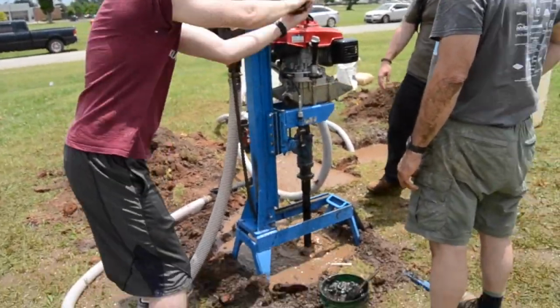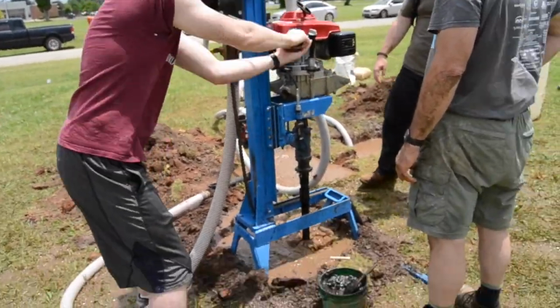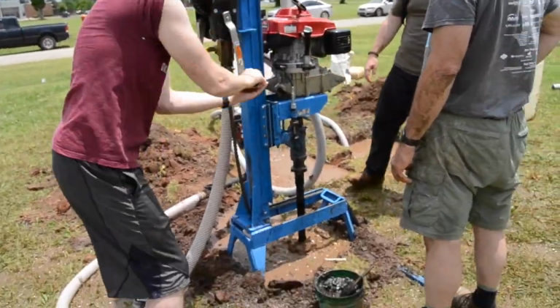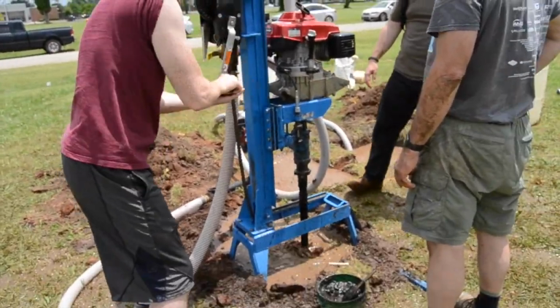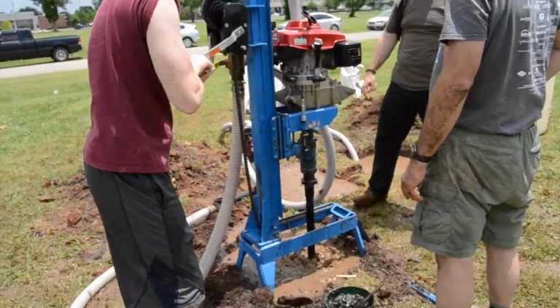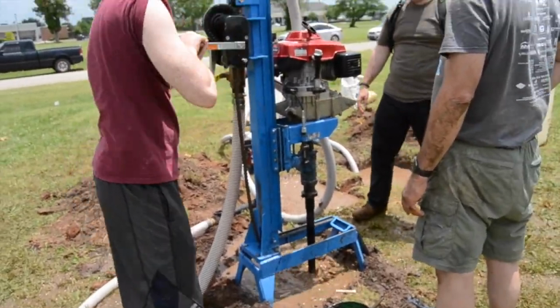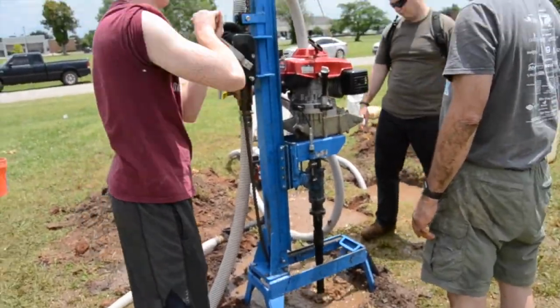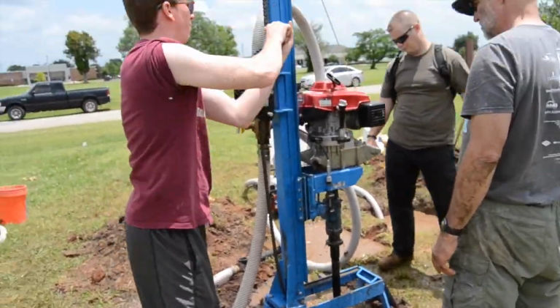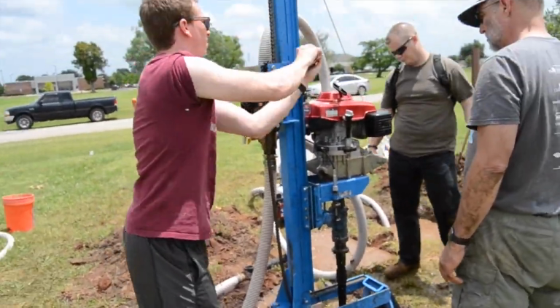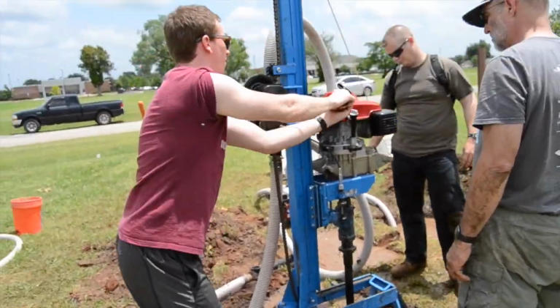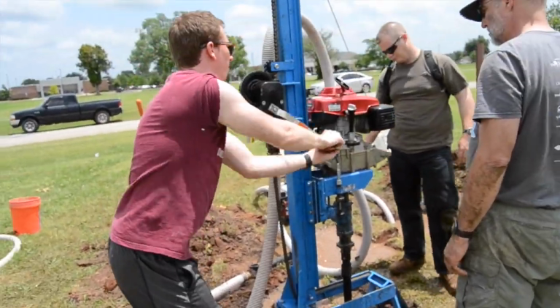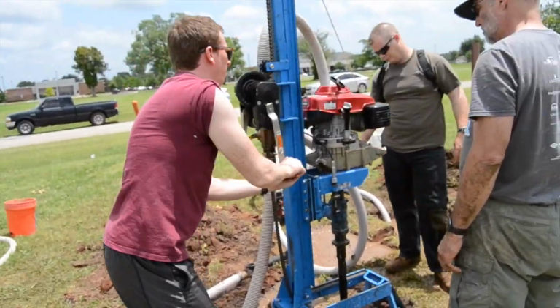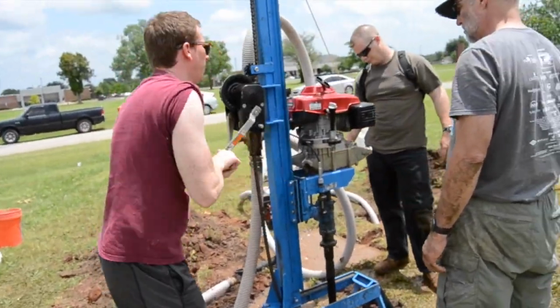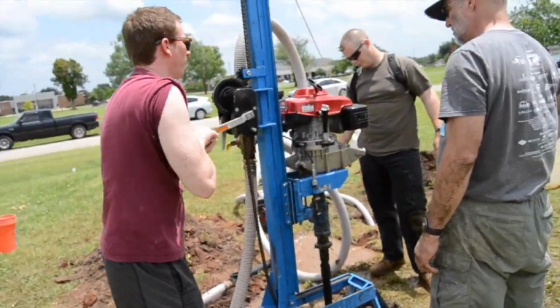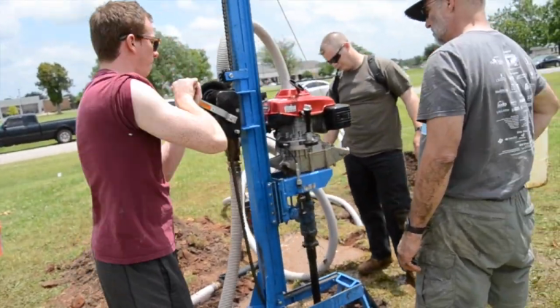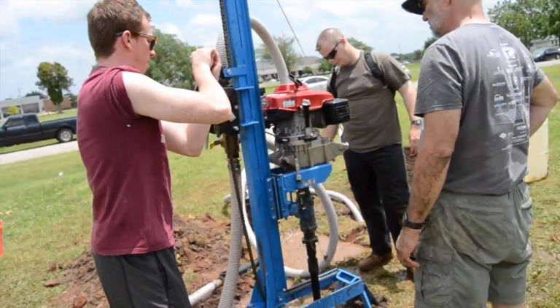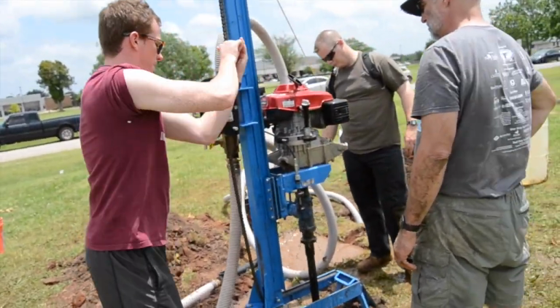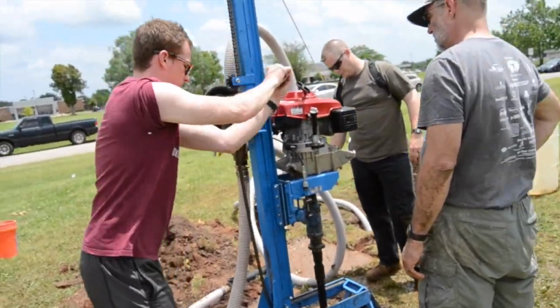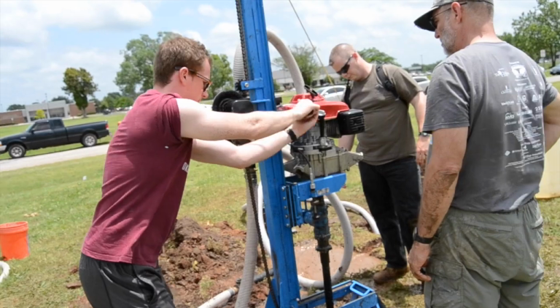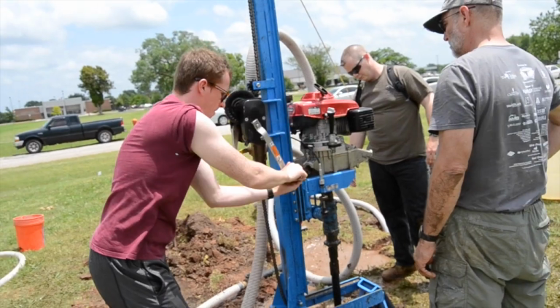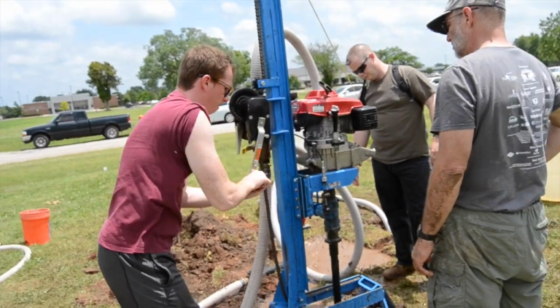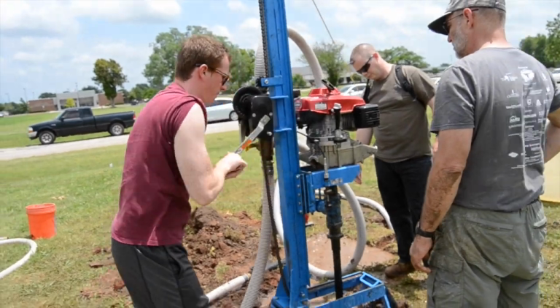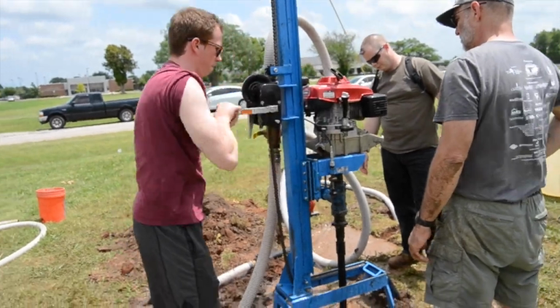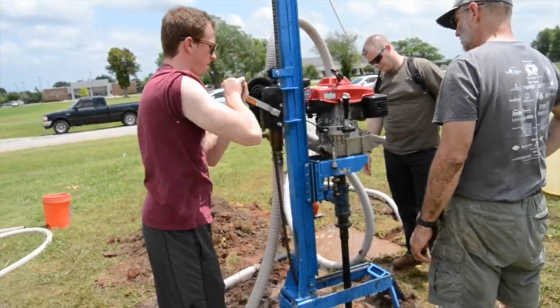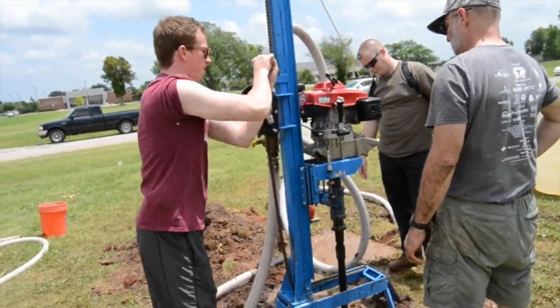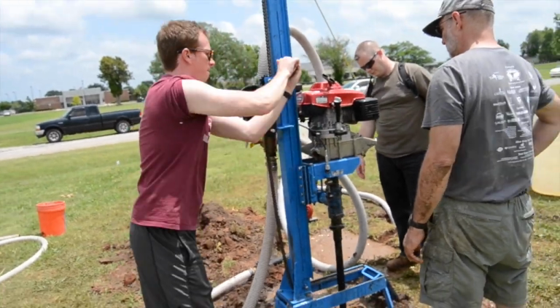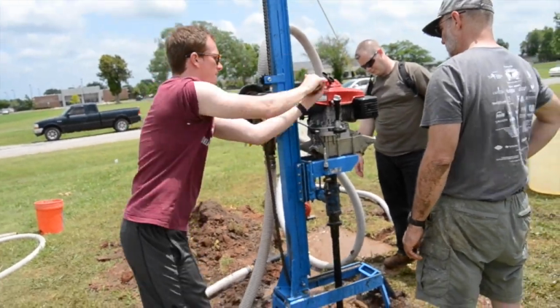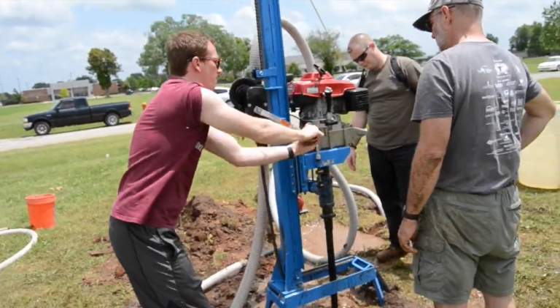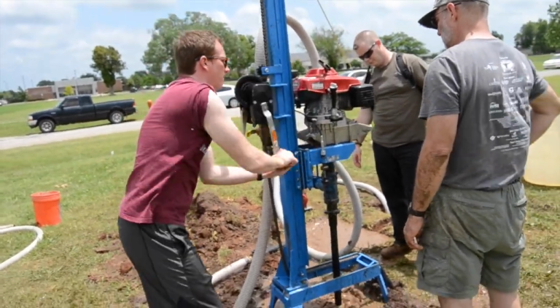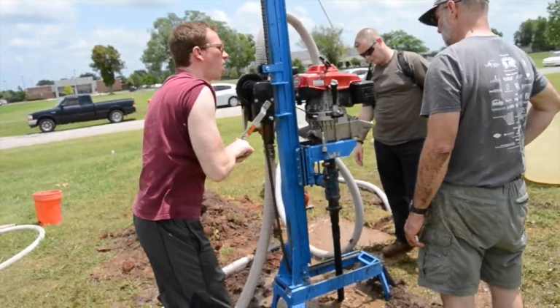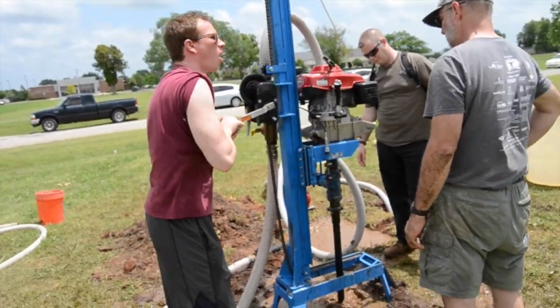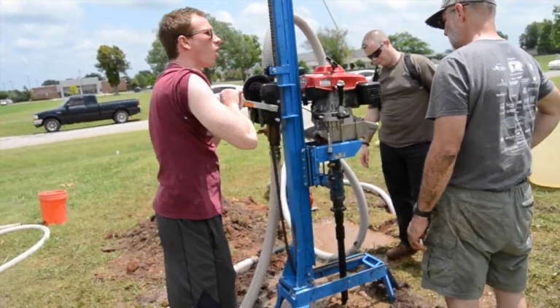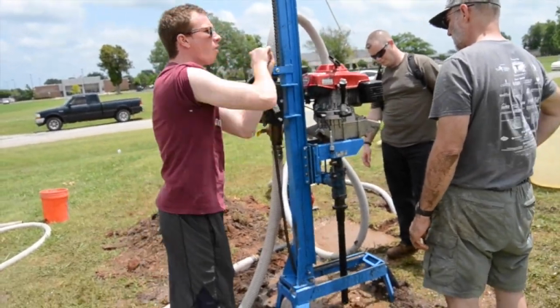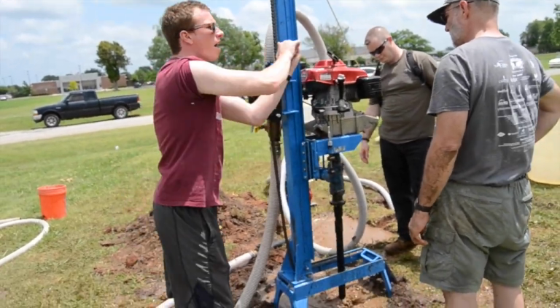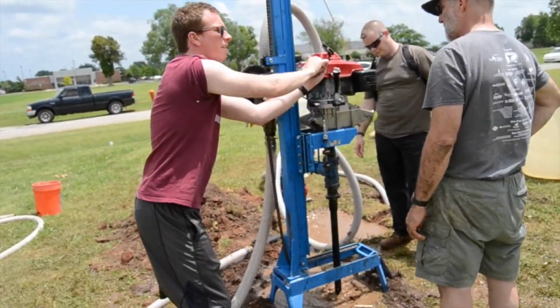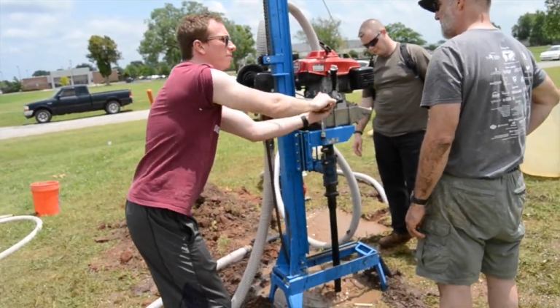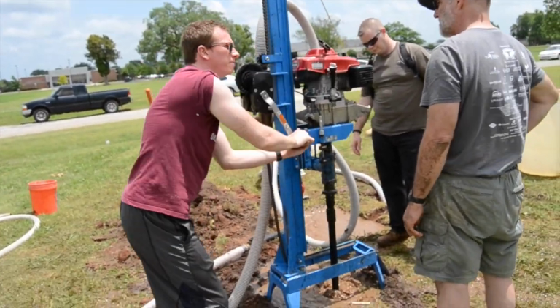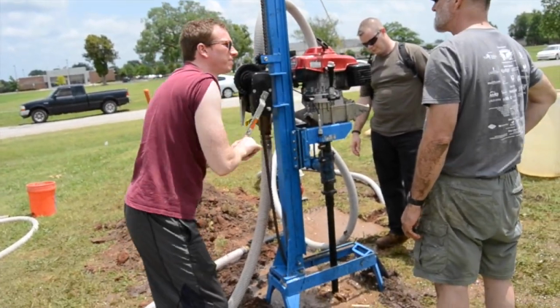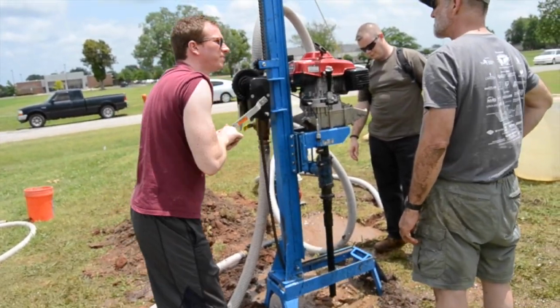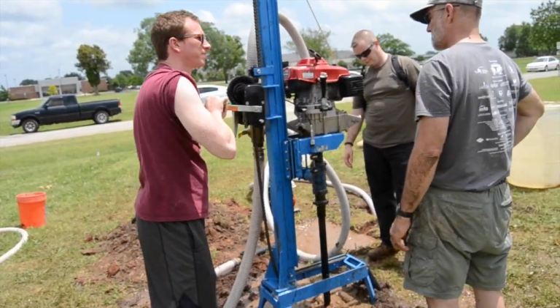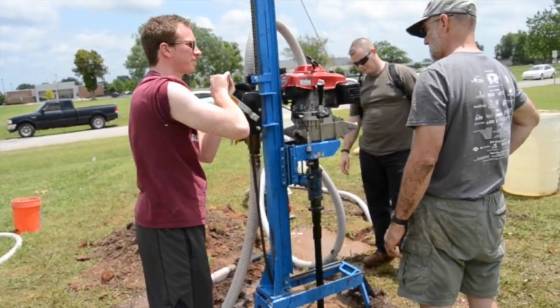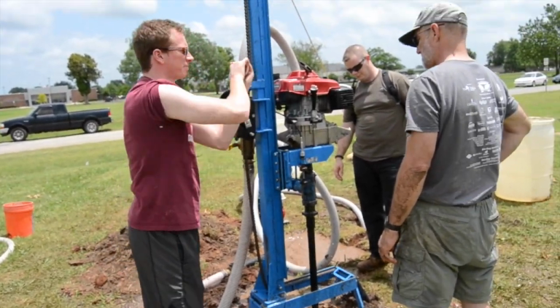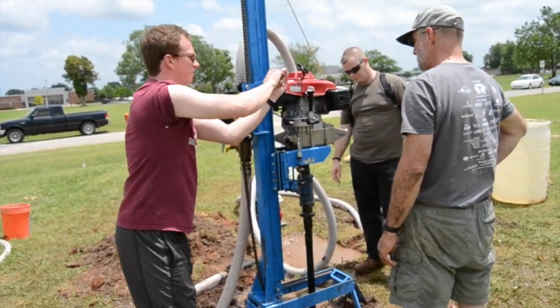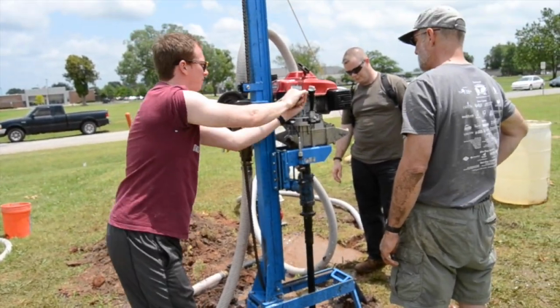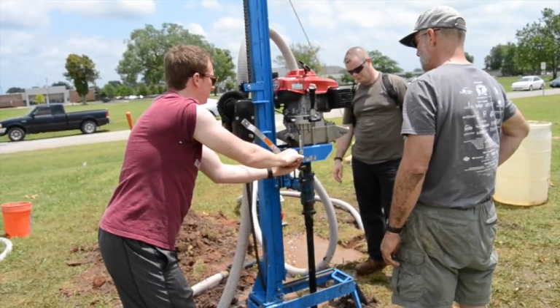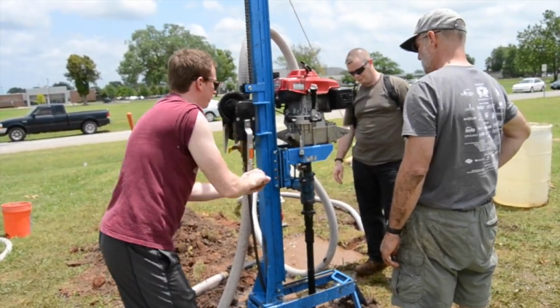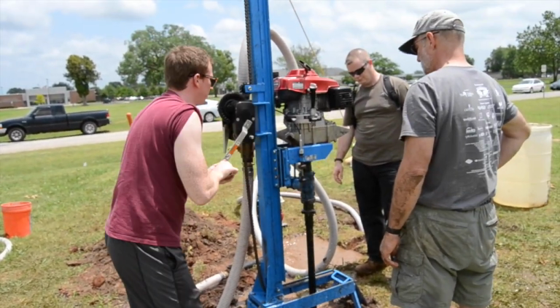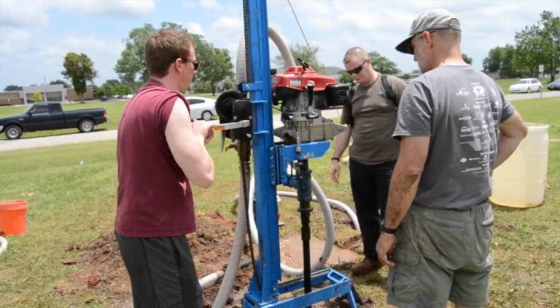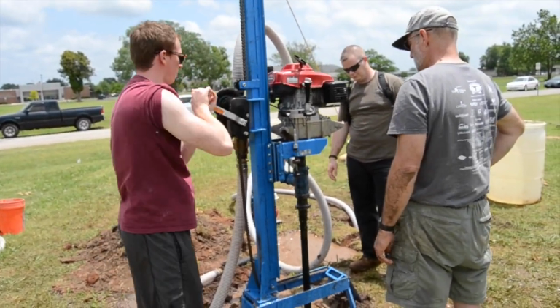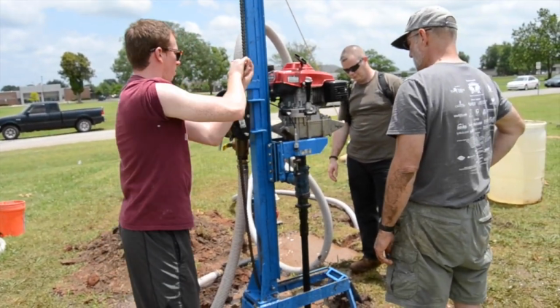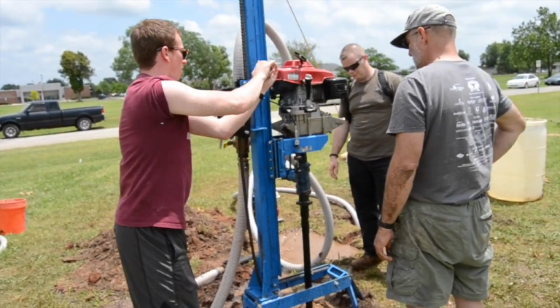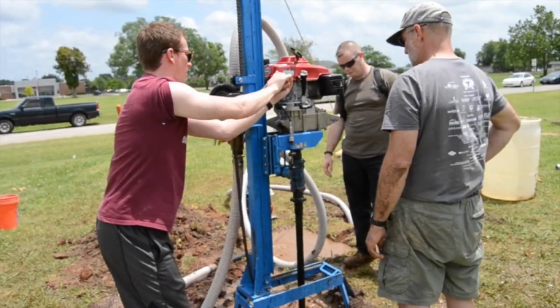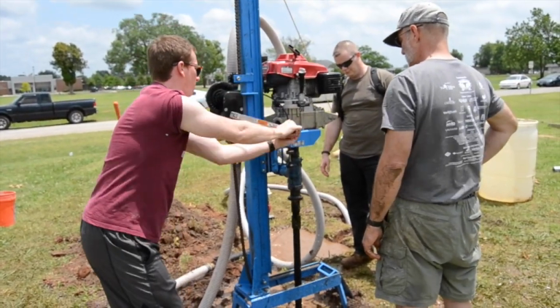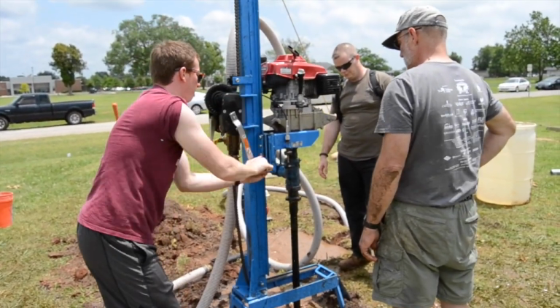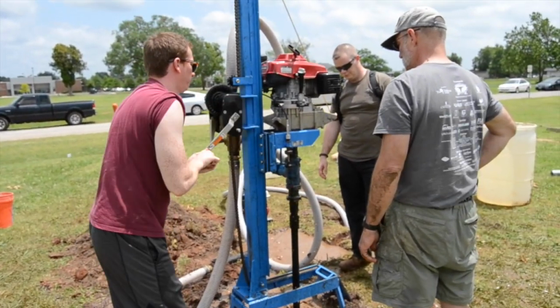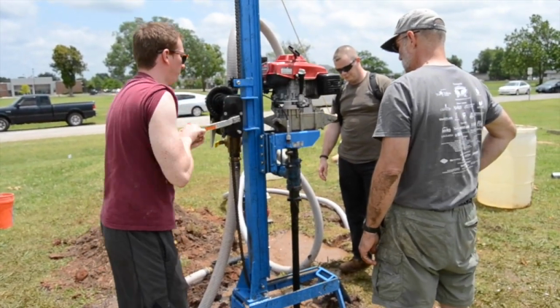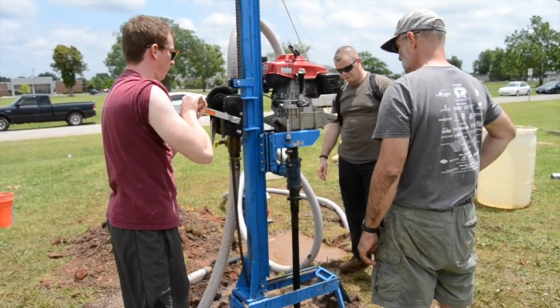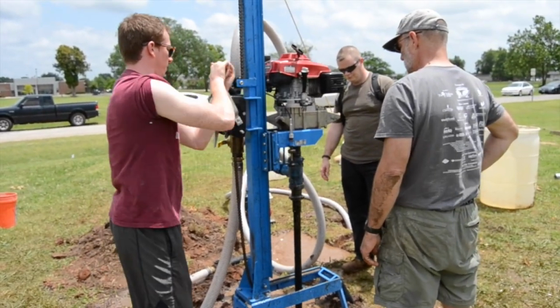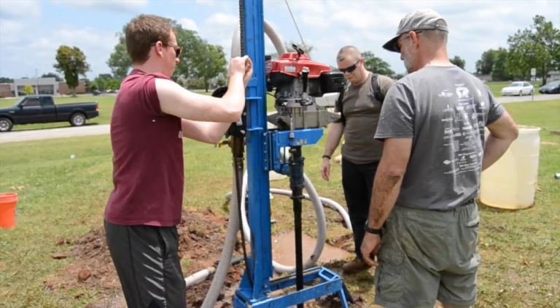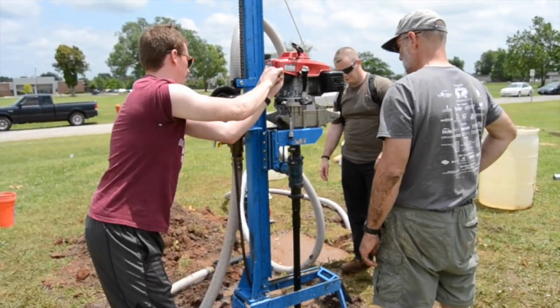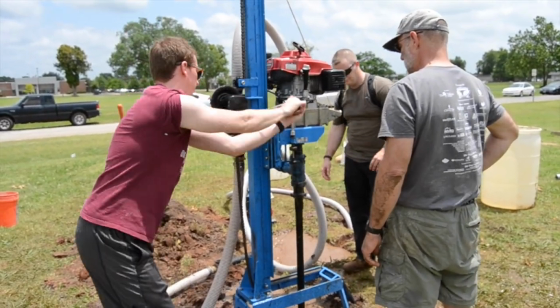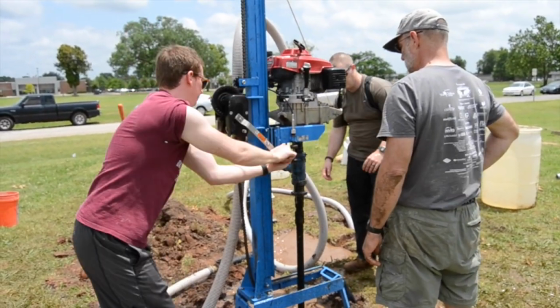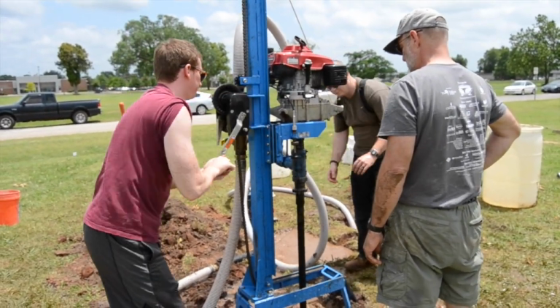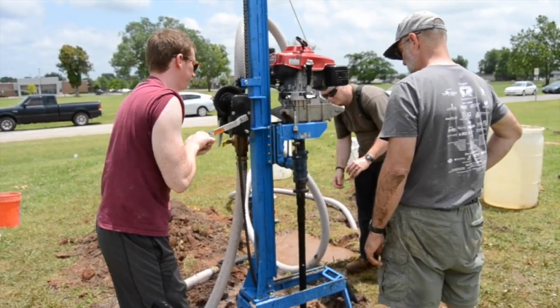Before adding more piping, rotate the drill all the way up and then all the way down to clear out the borehole.